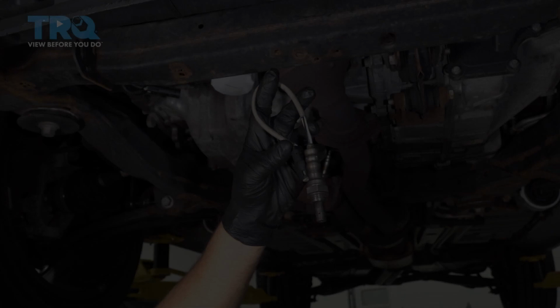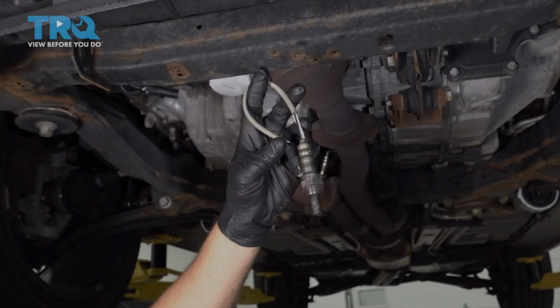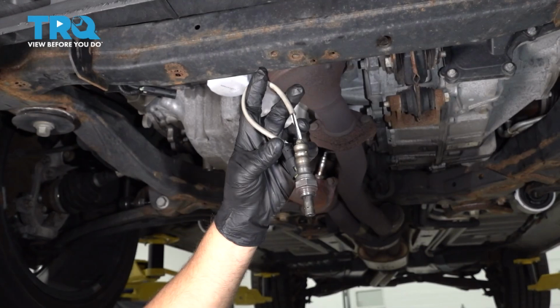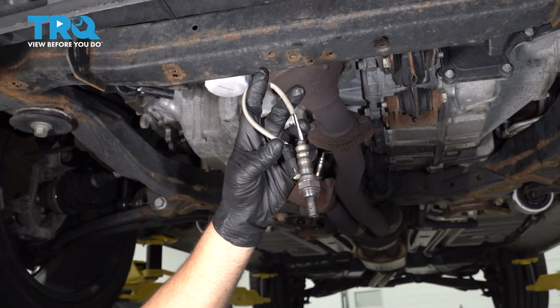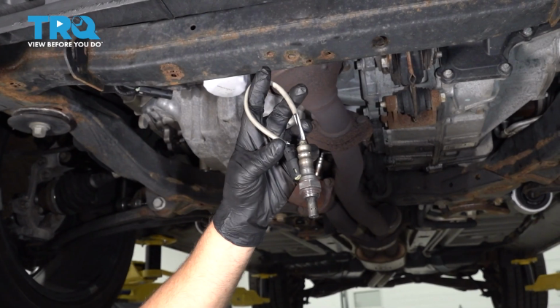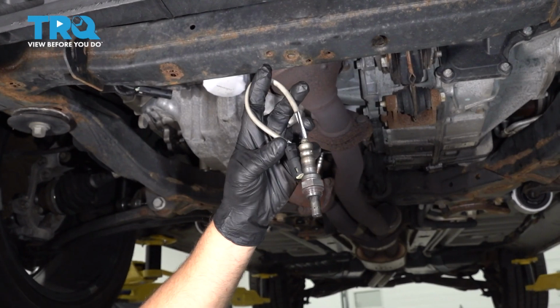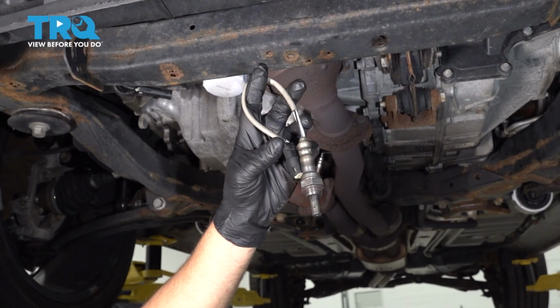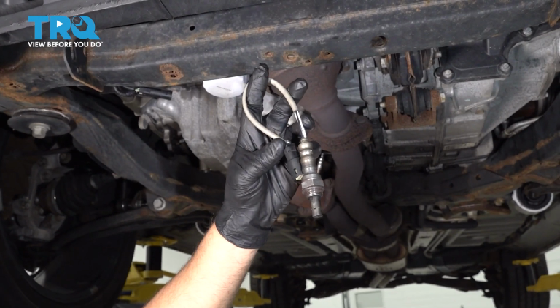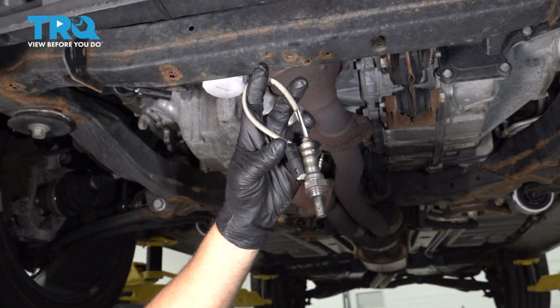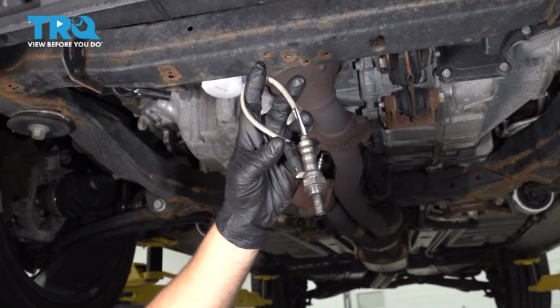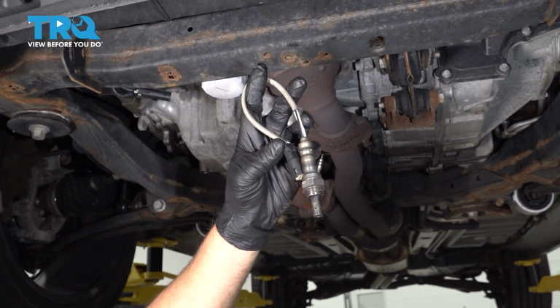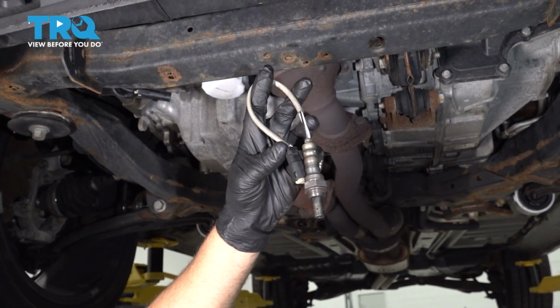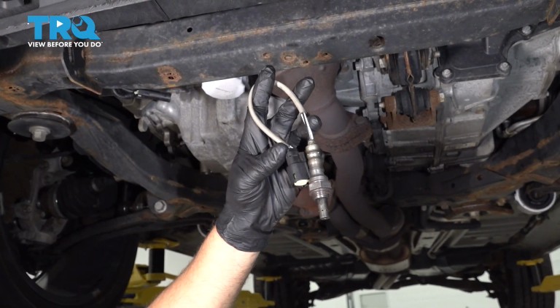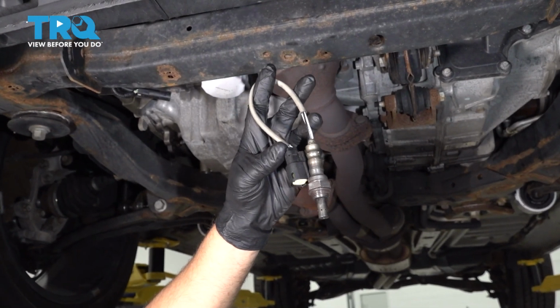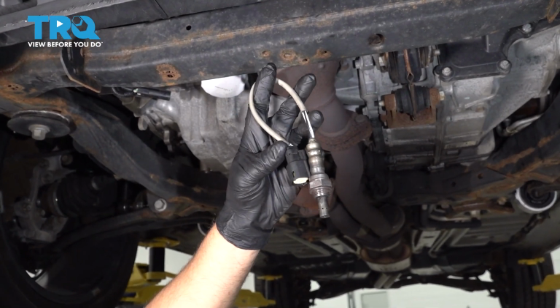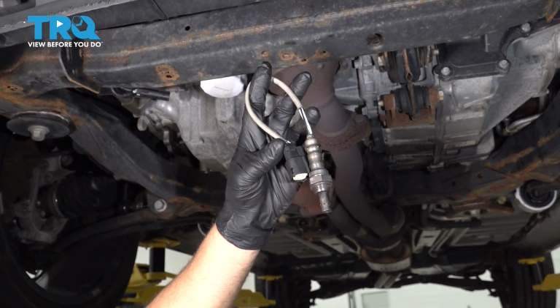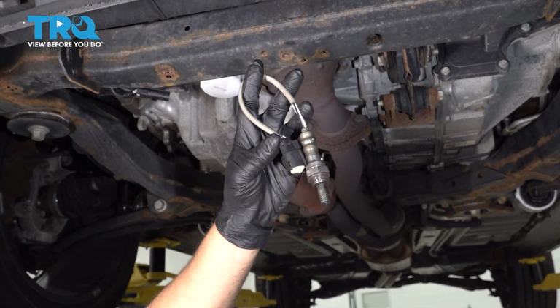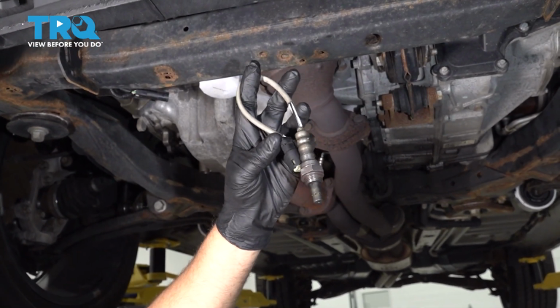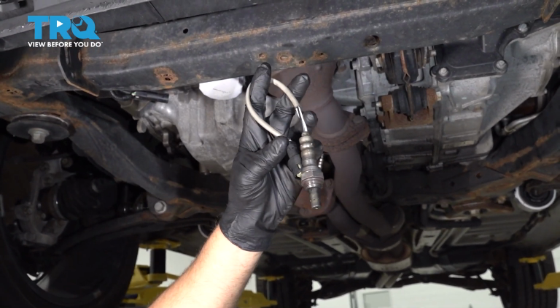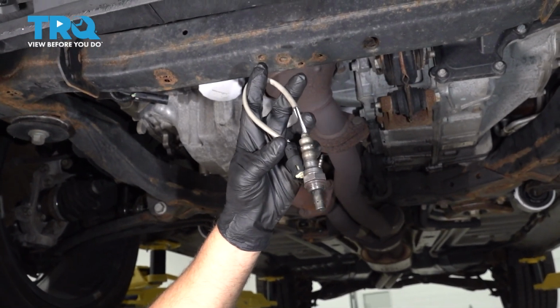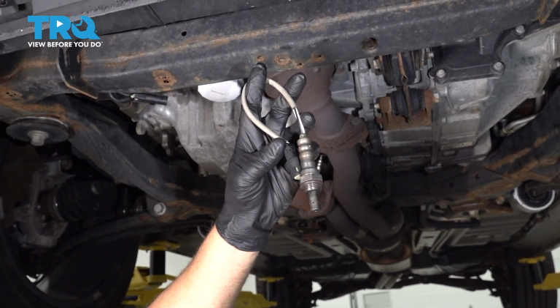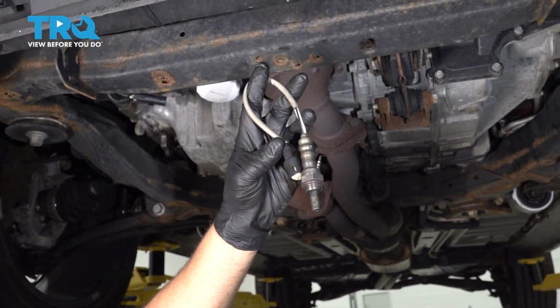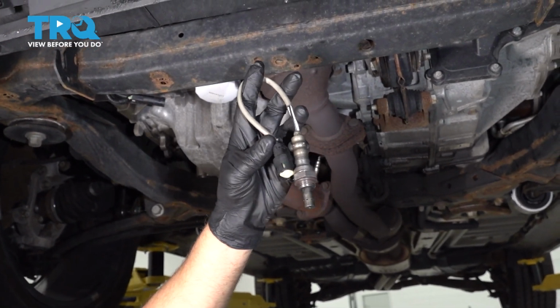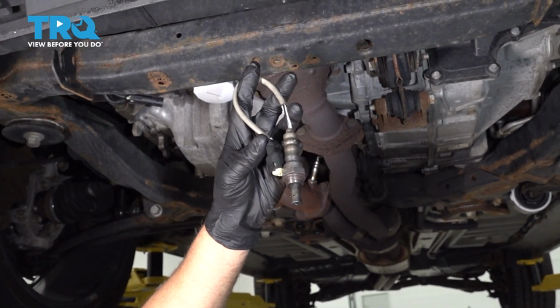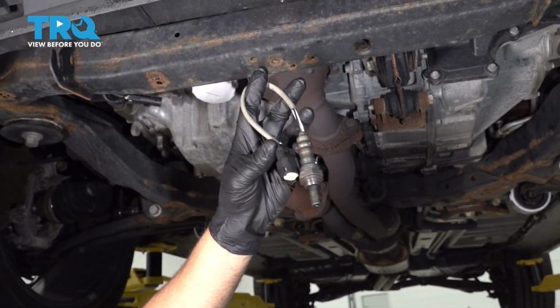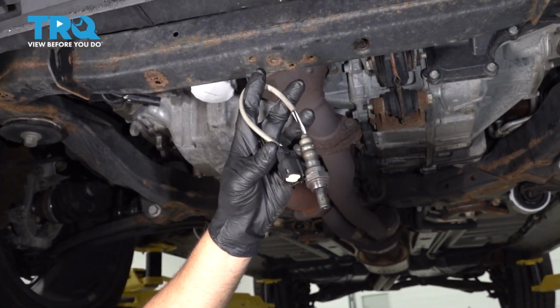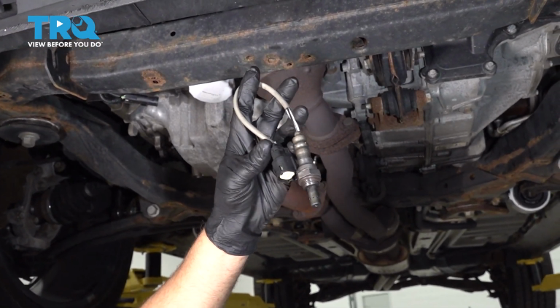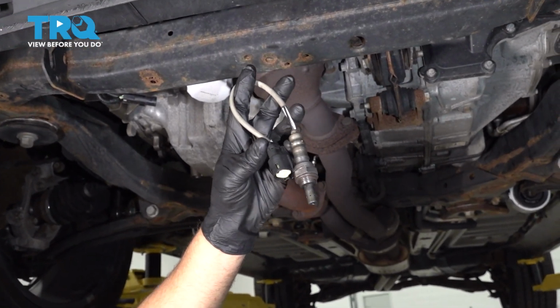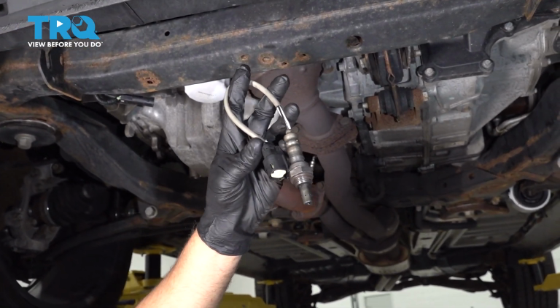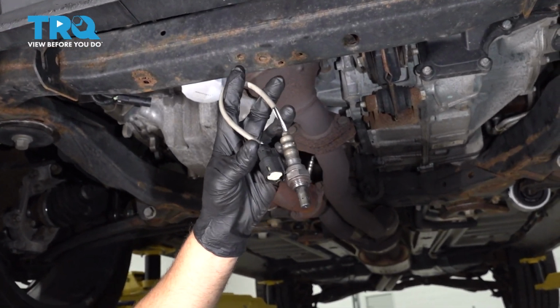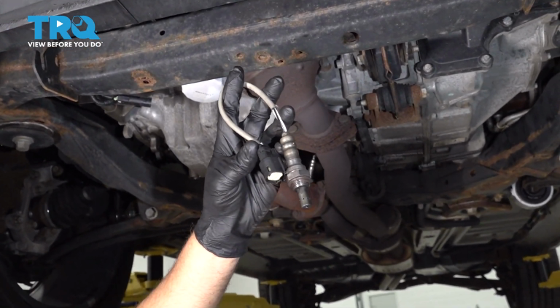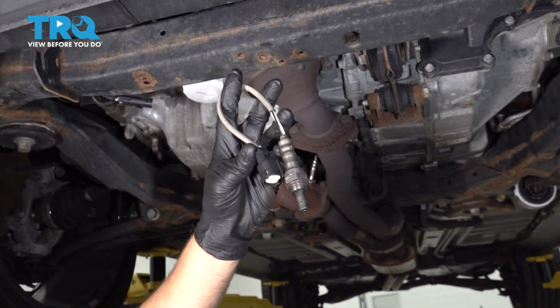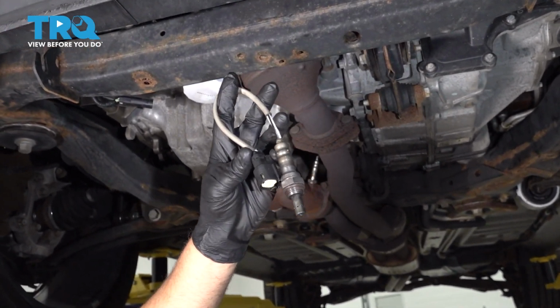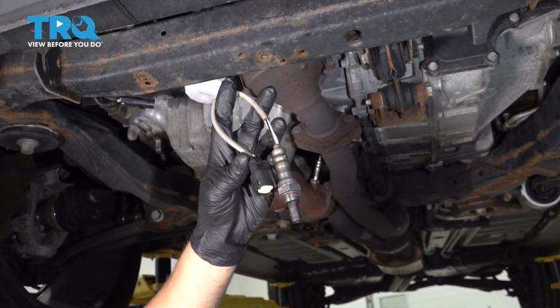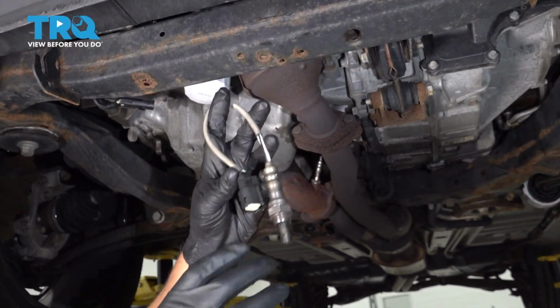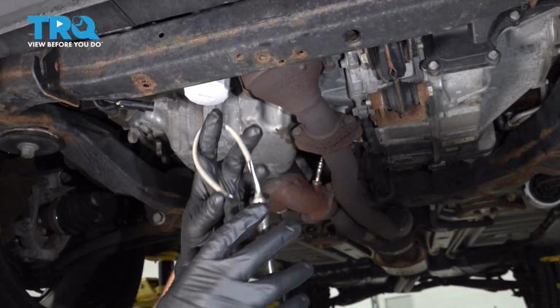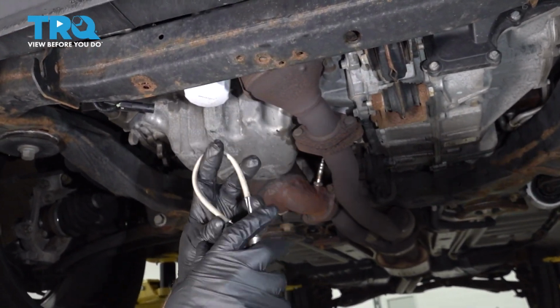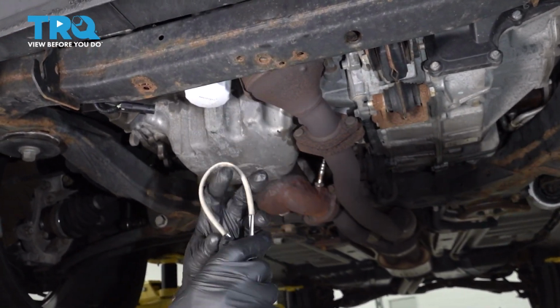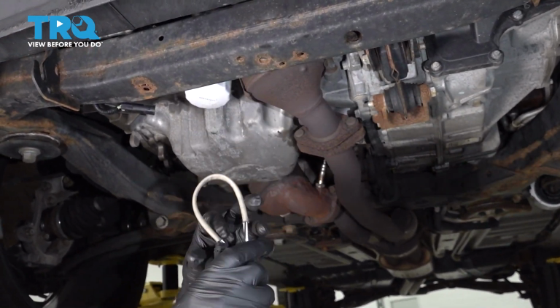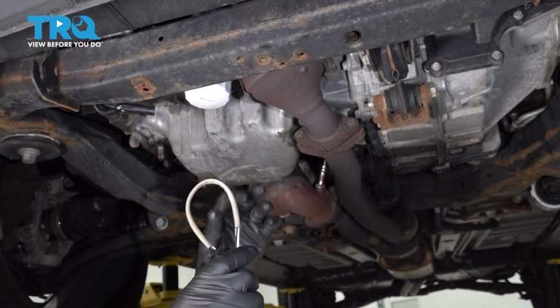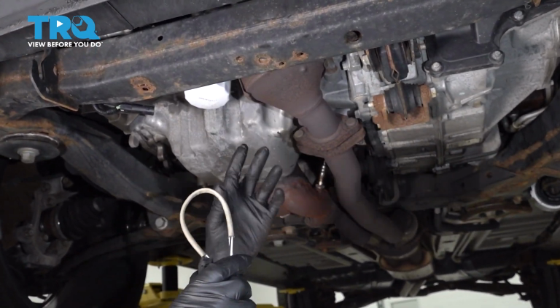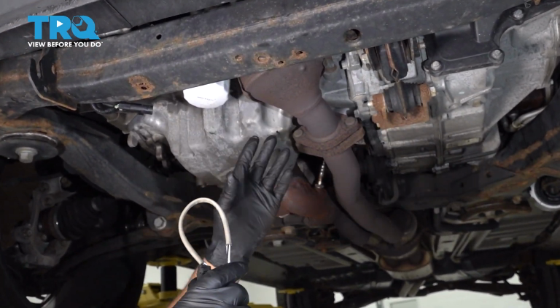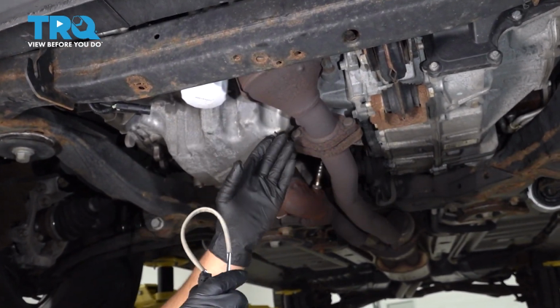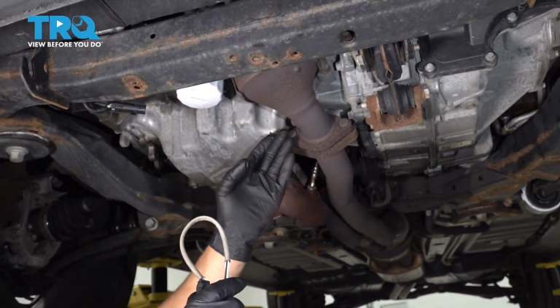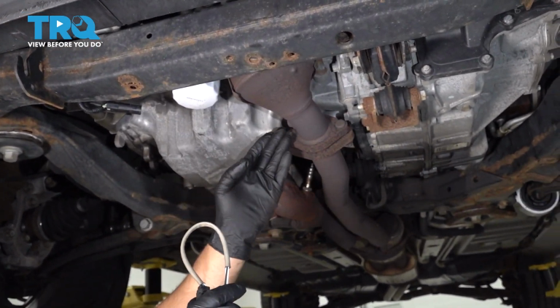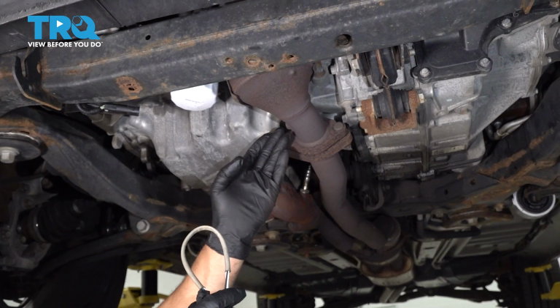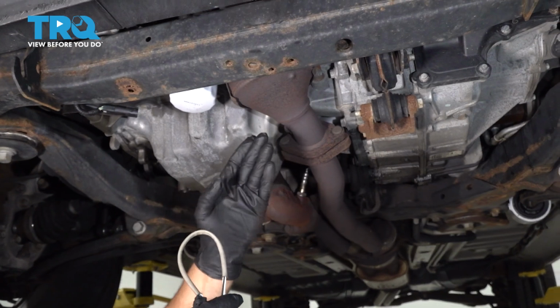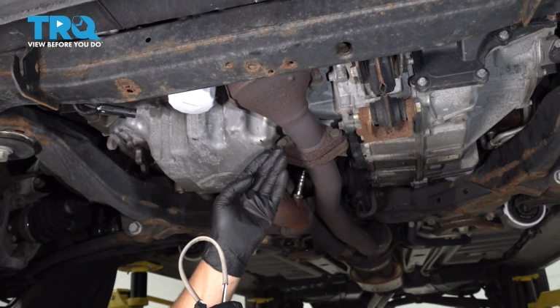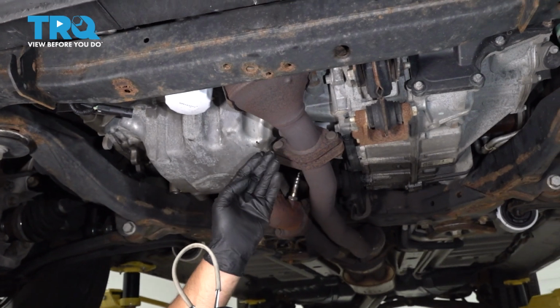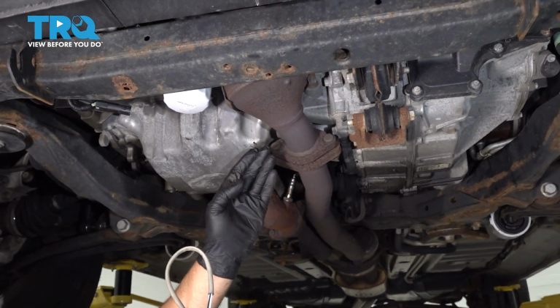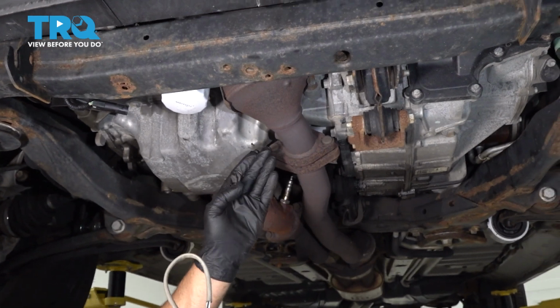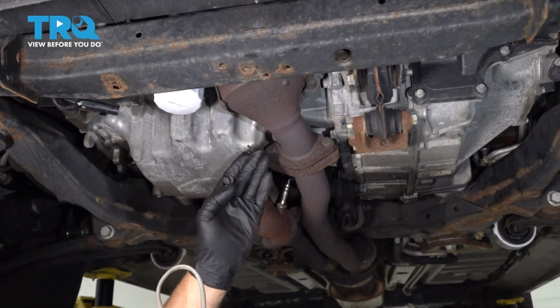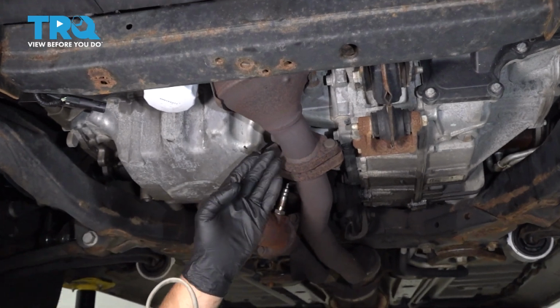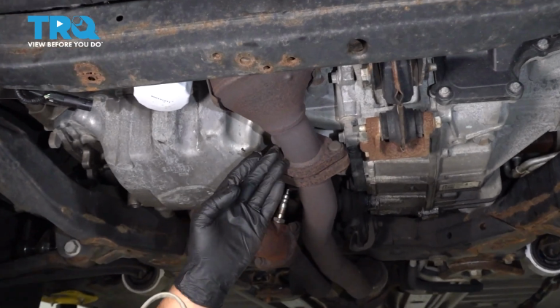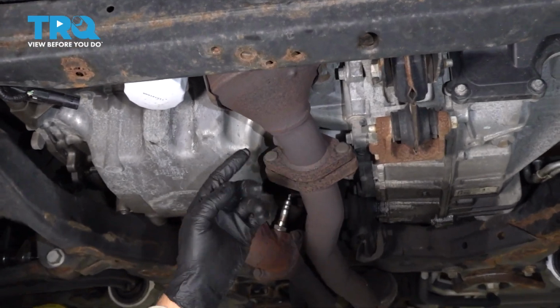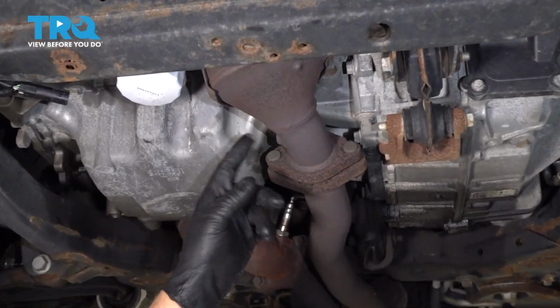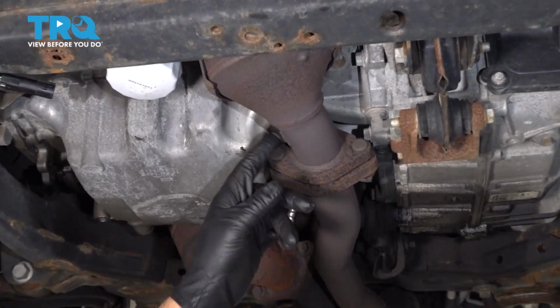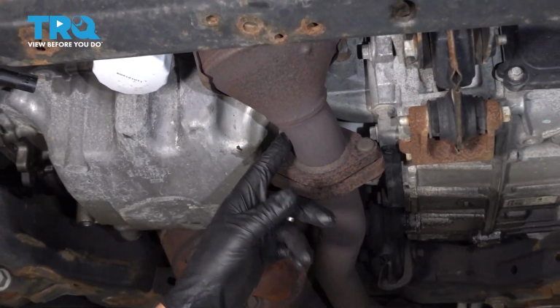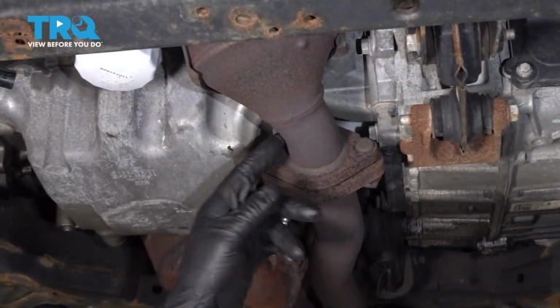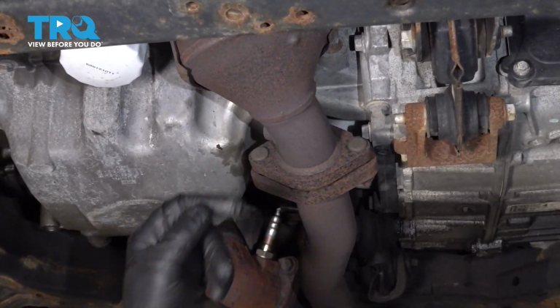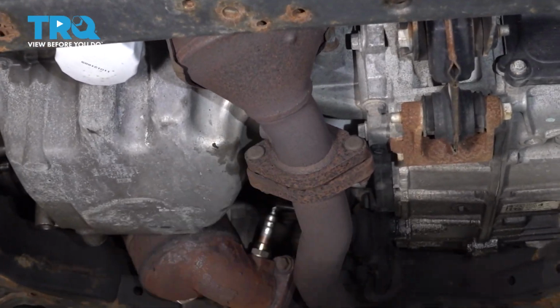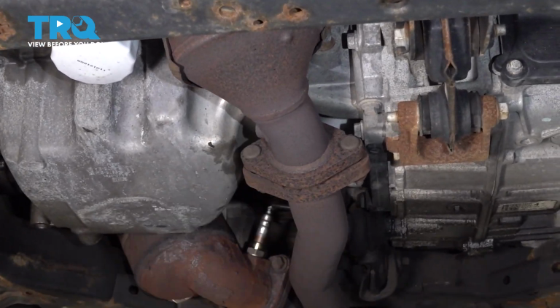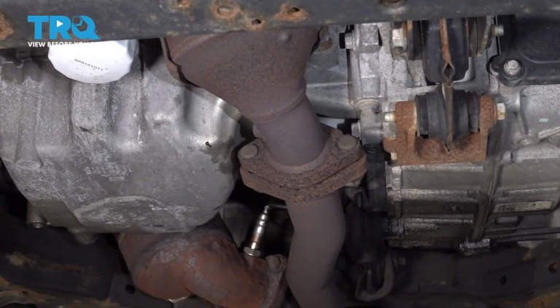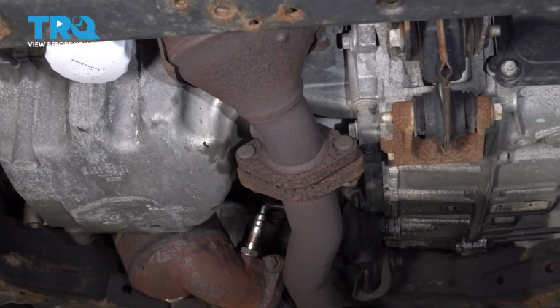In this video, we're gonna be replacing this Bank 2 downstream O2 sensor, which is located closer to the front of the vehicle right here.